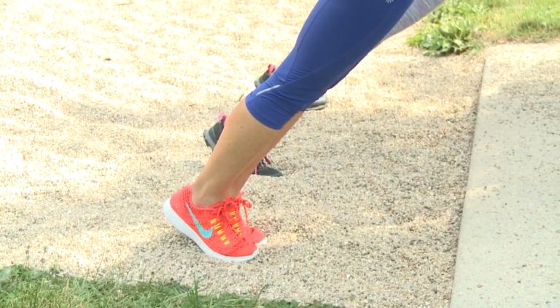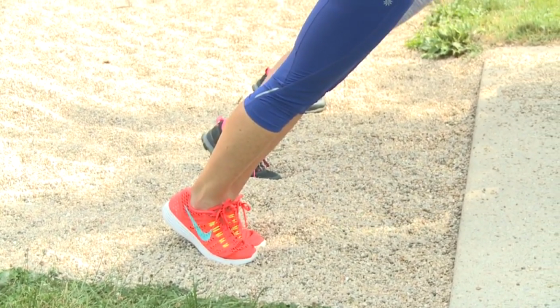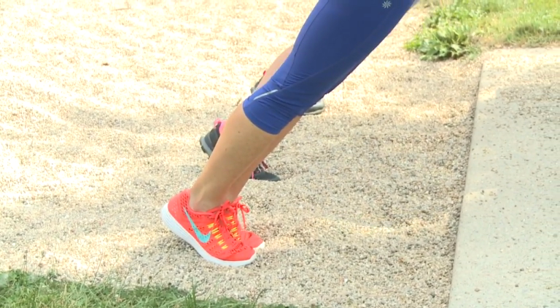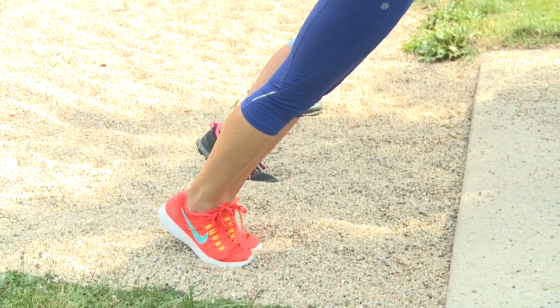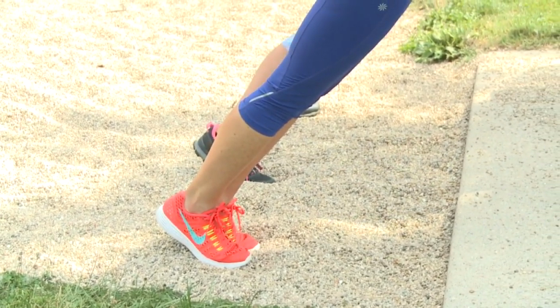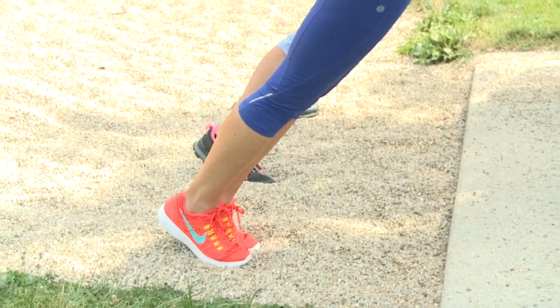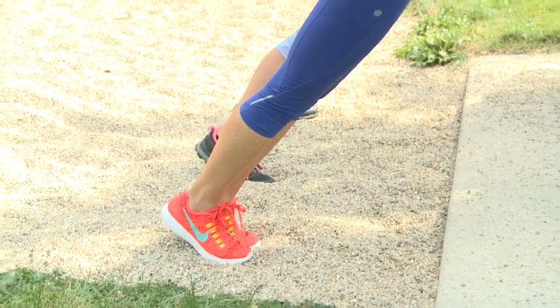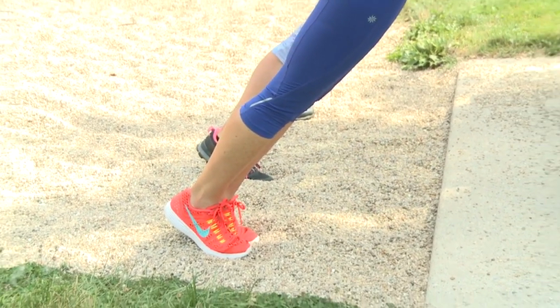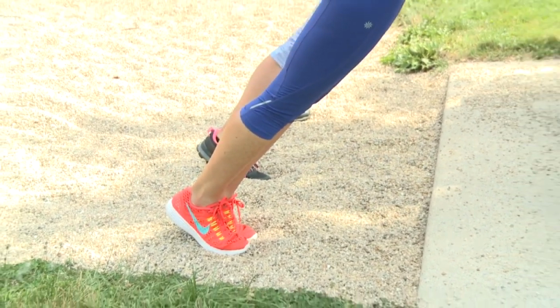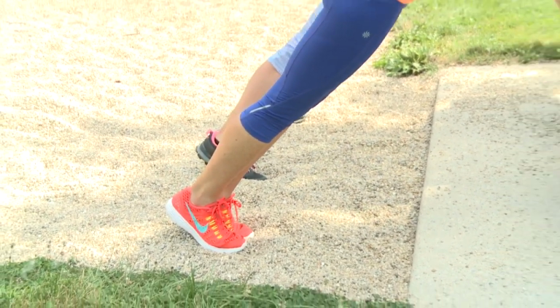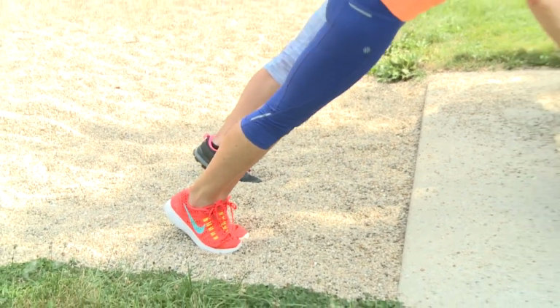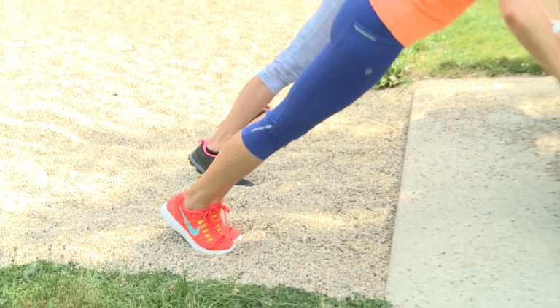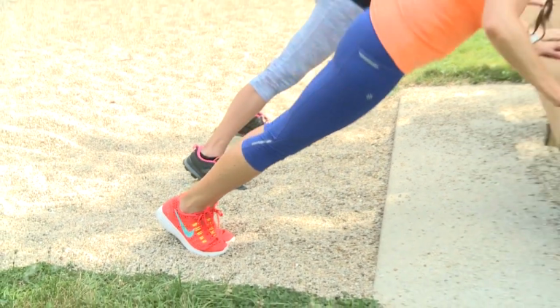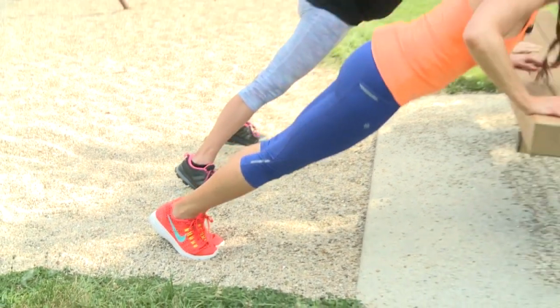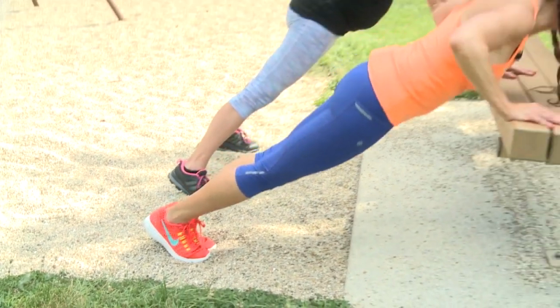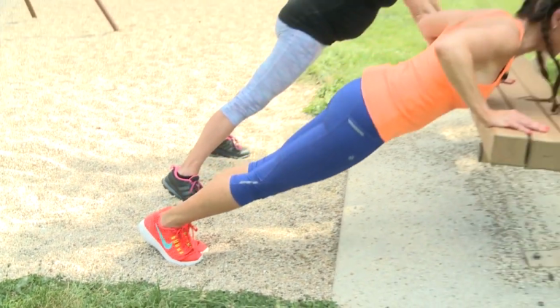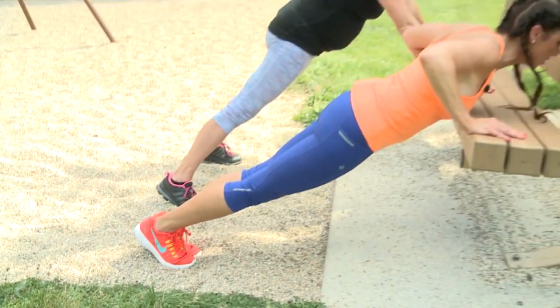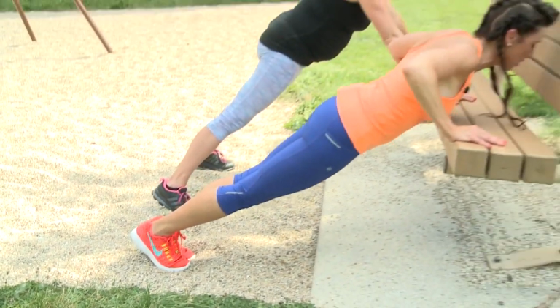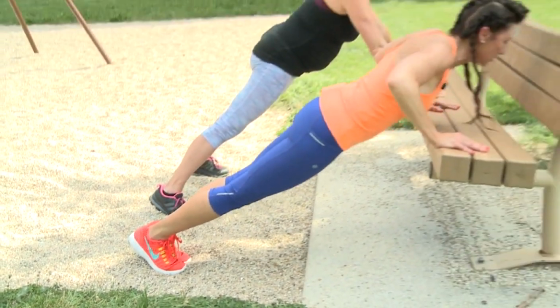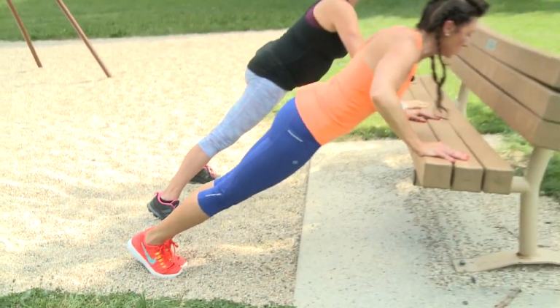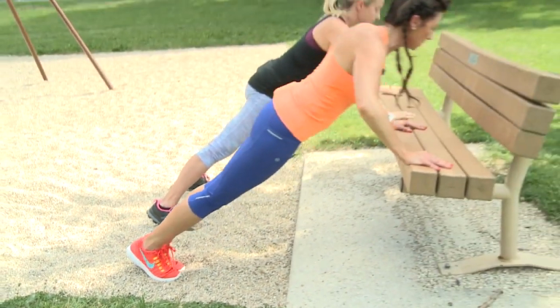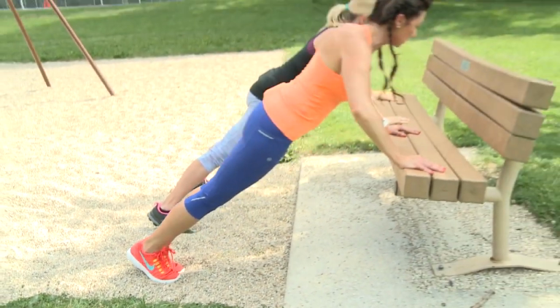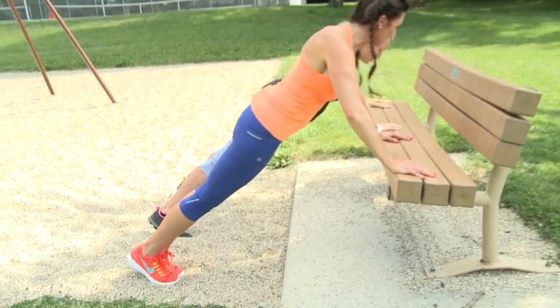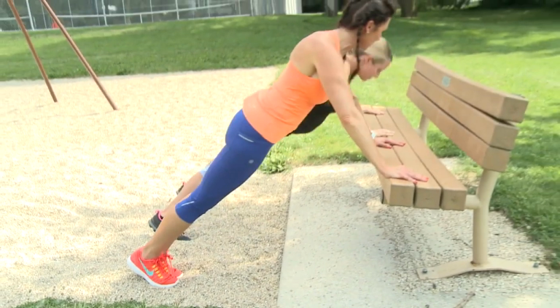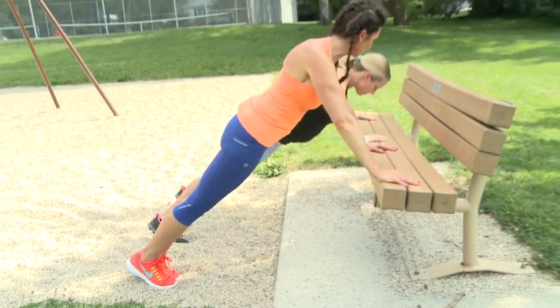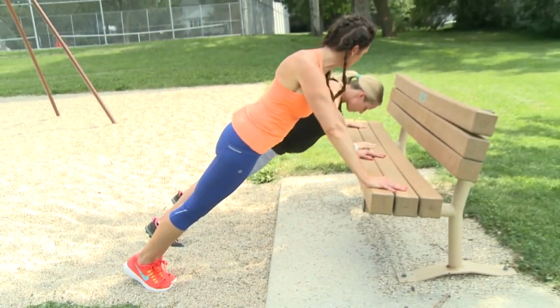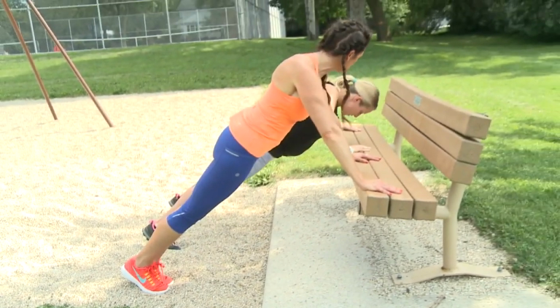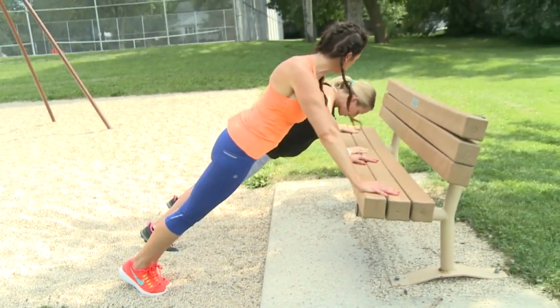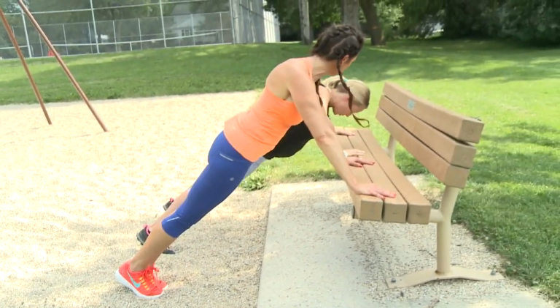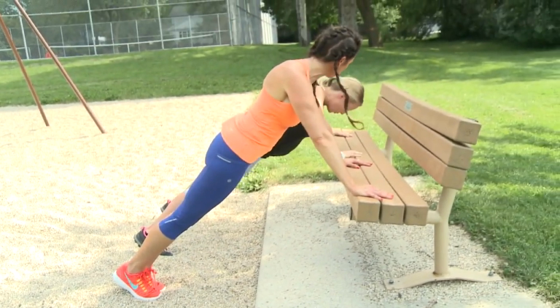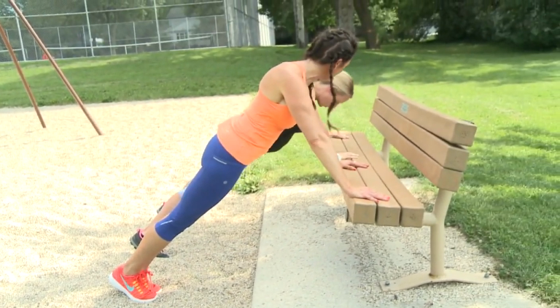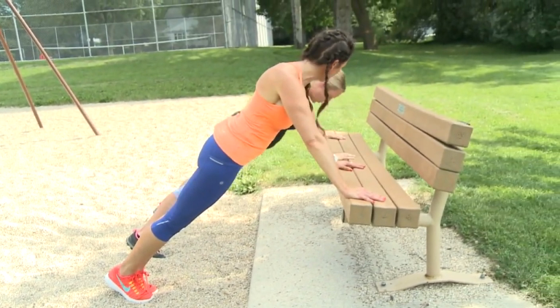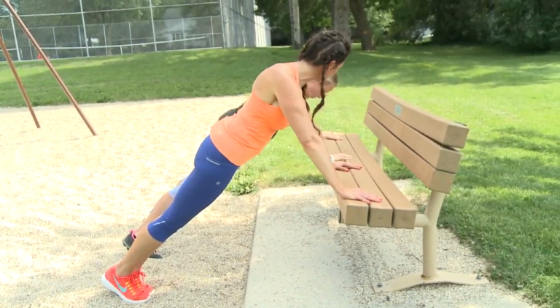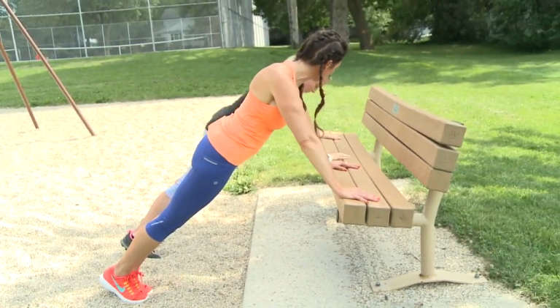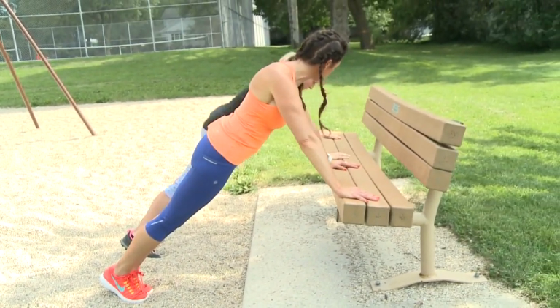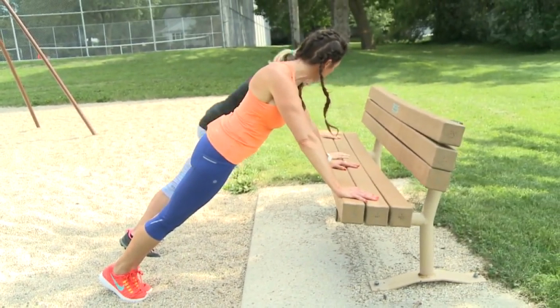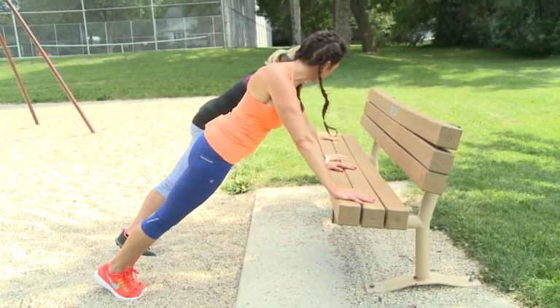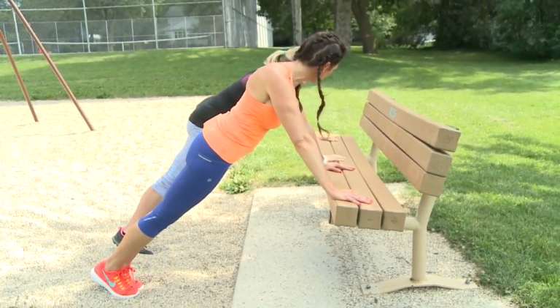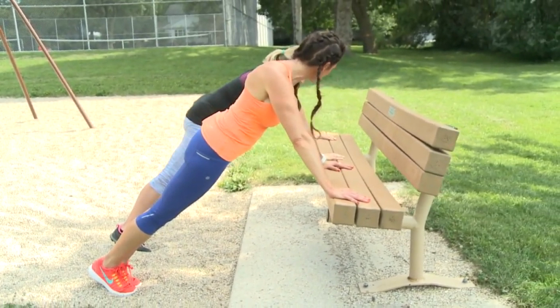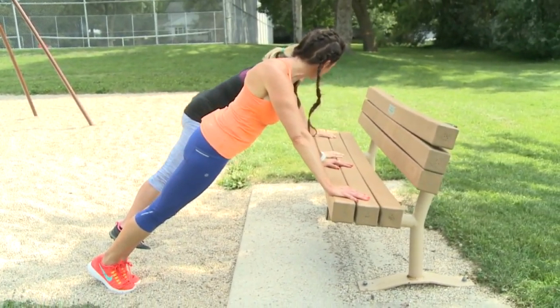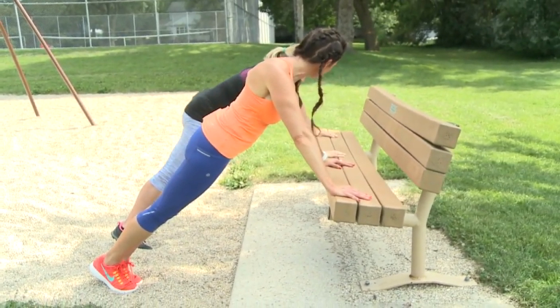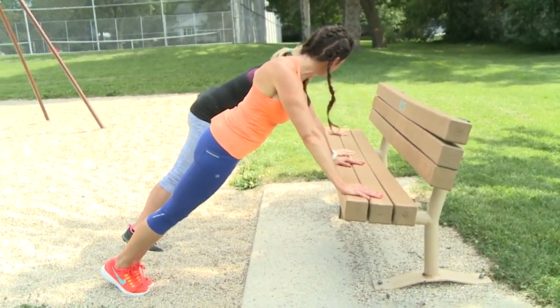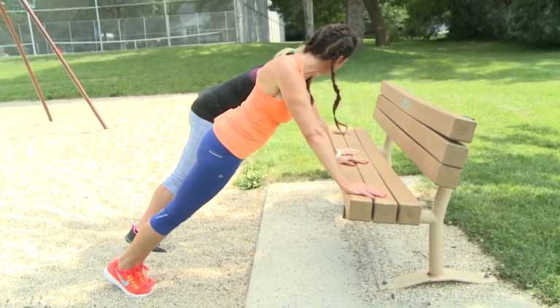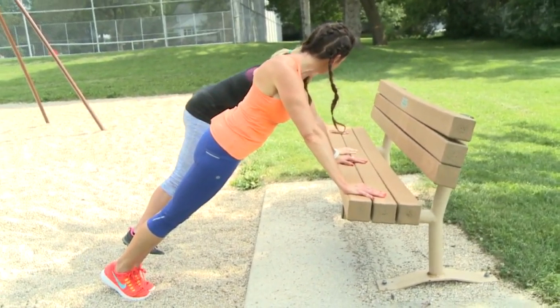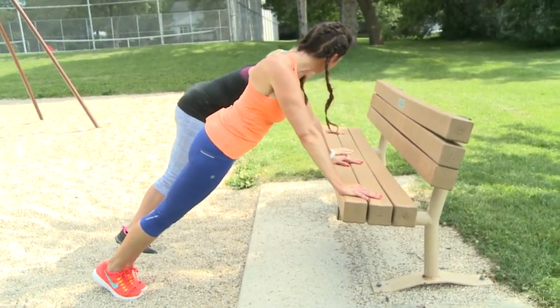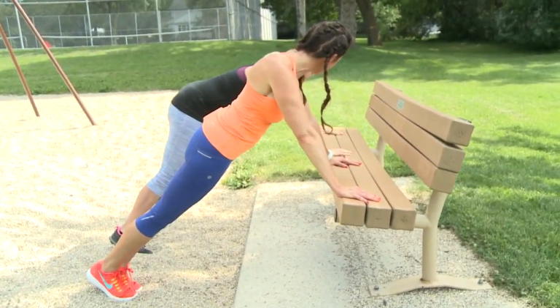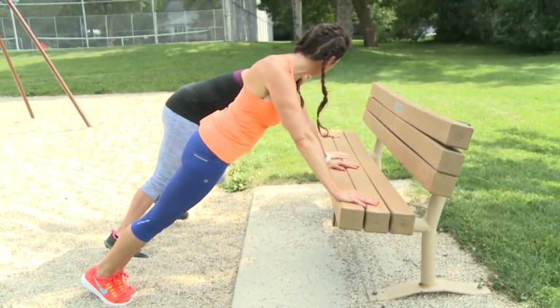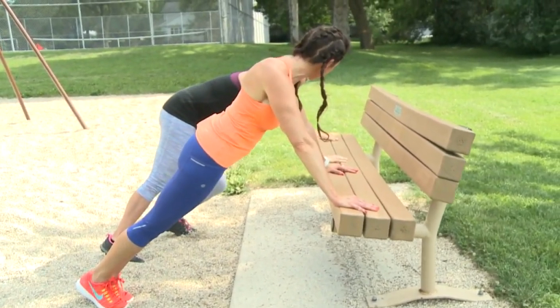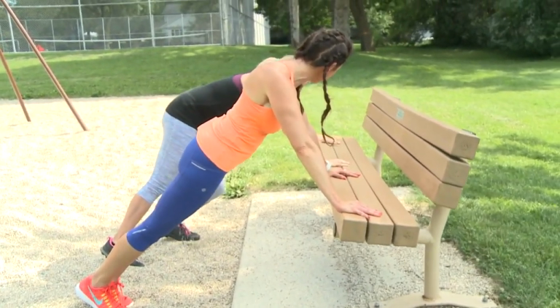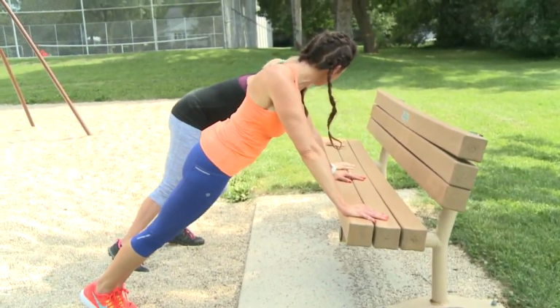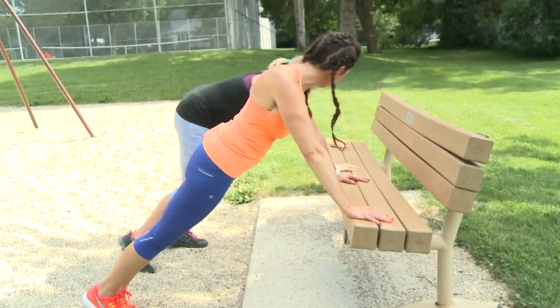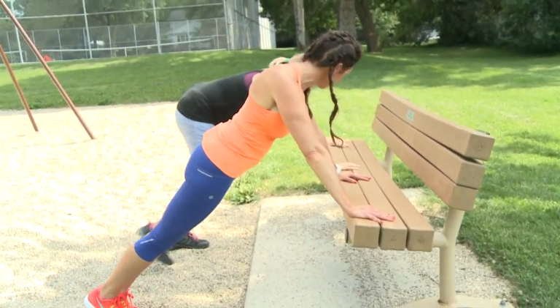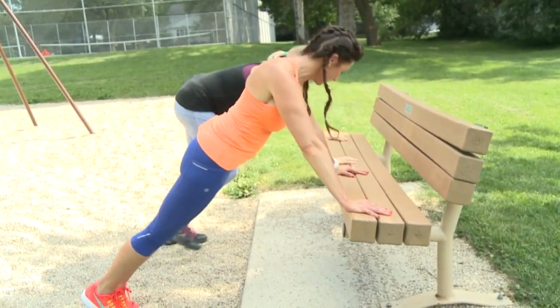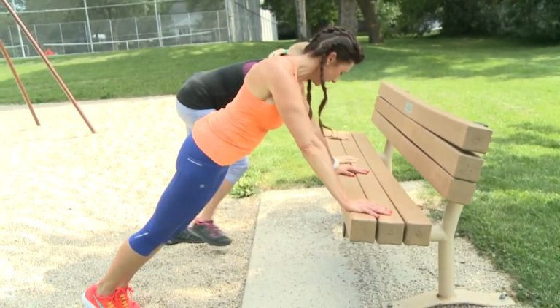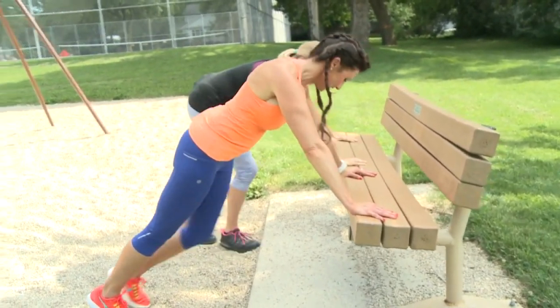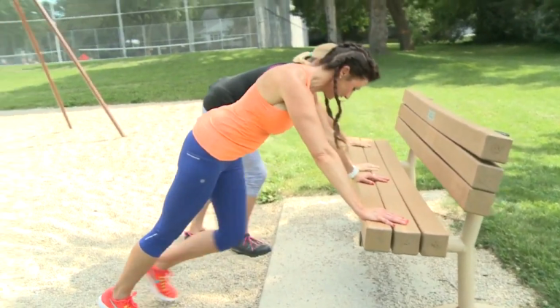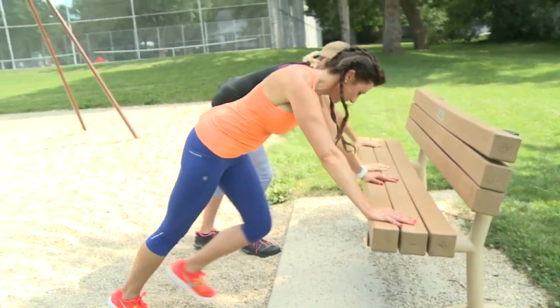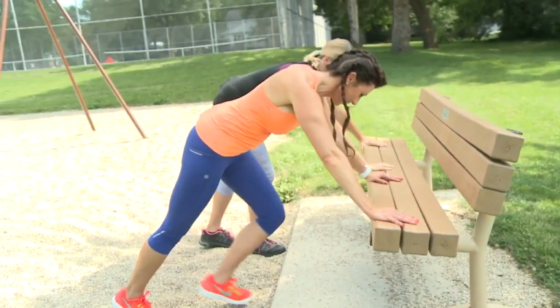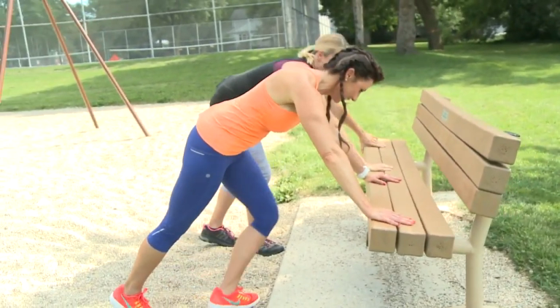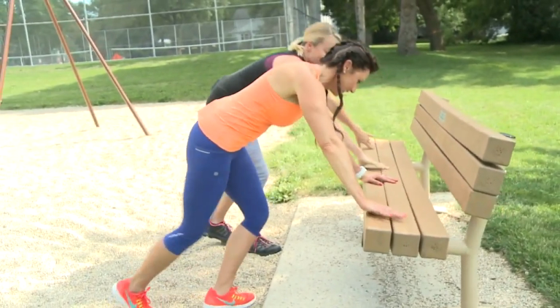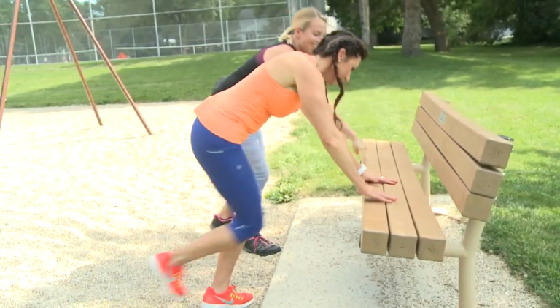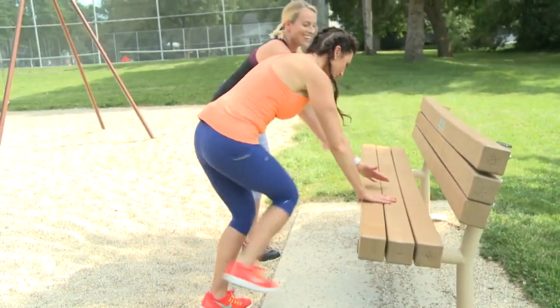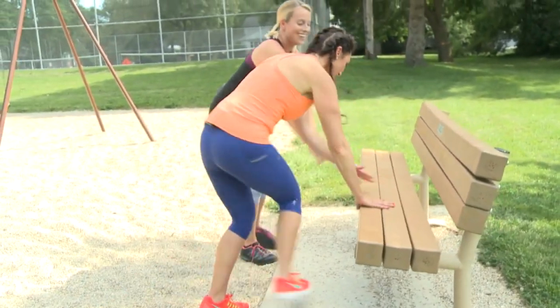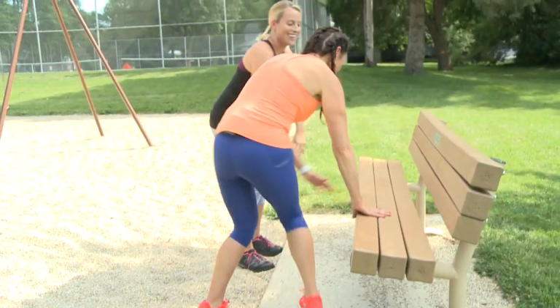Tuck your tailbone, abs are in tight. Good core workout, good upper body workout. How are you feeling? Good, I like it.